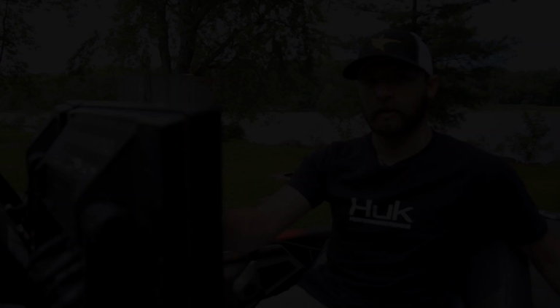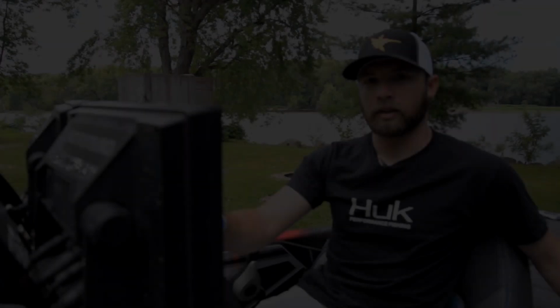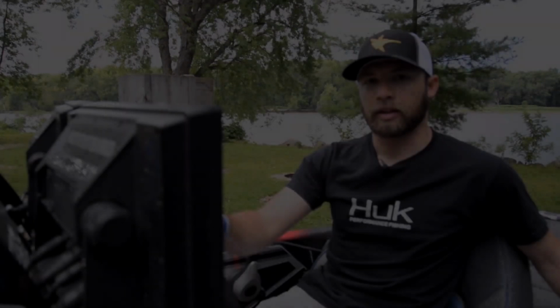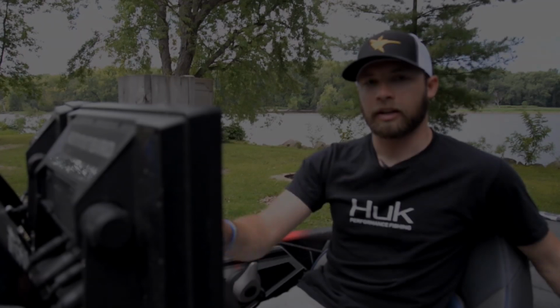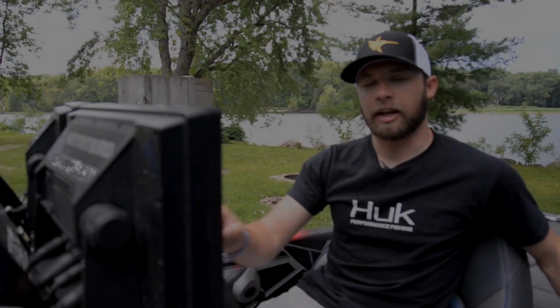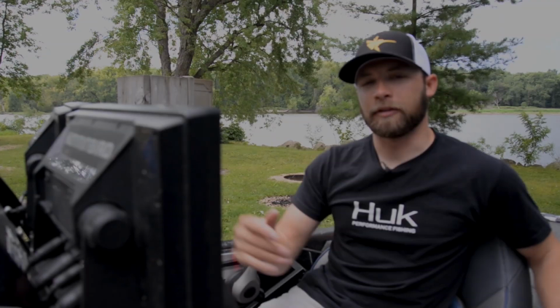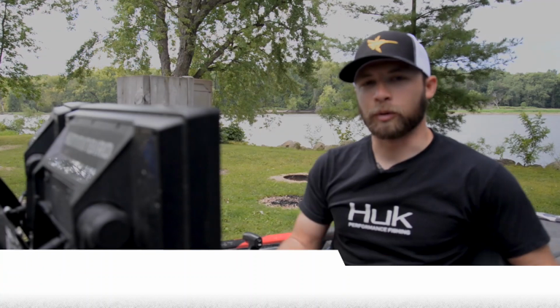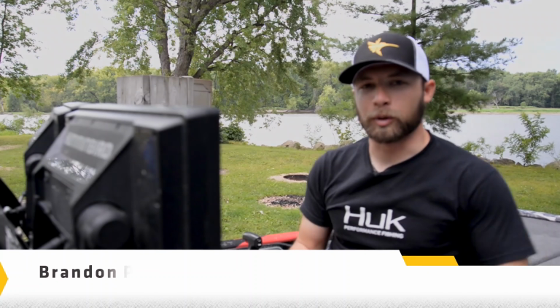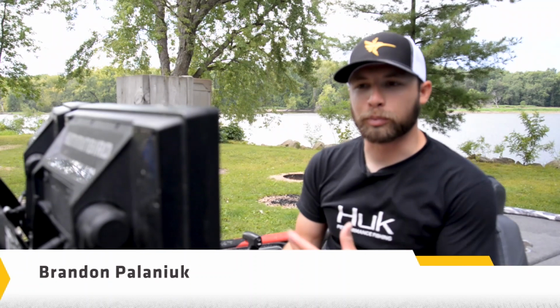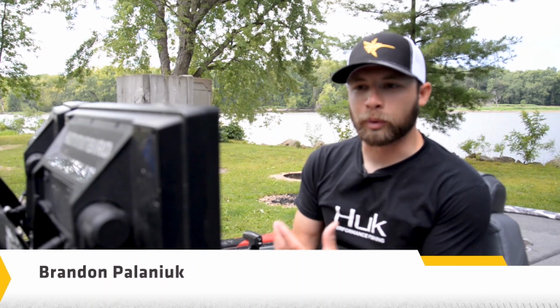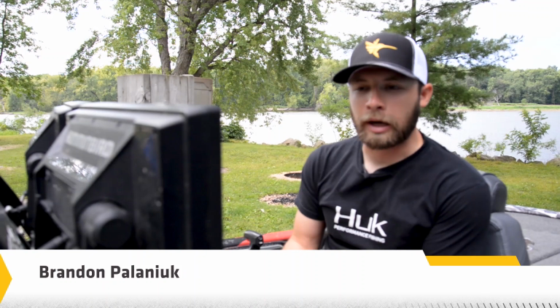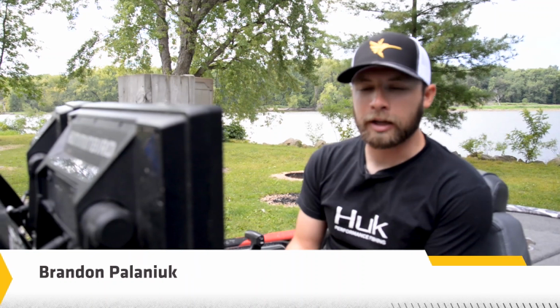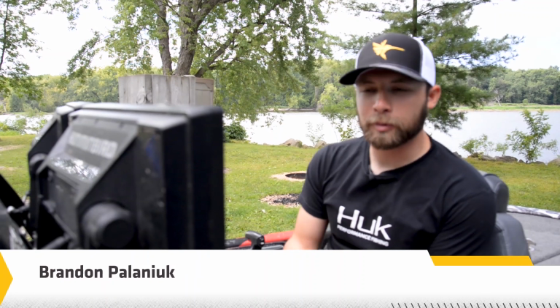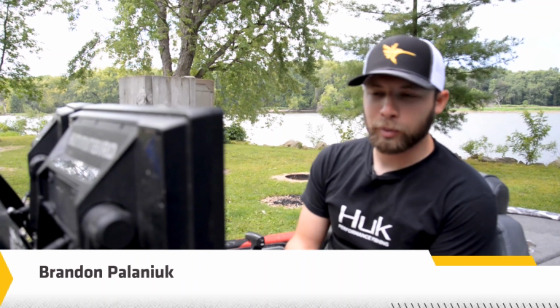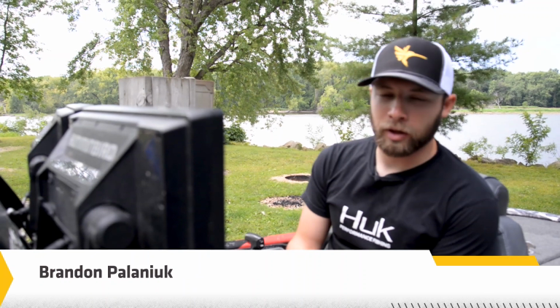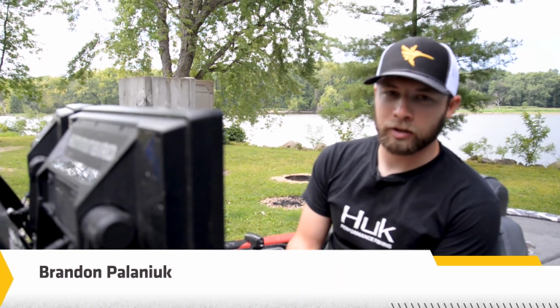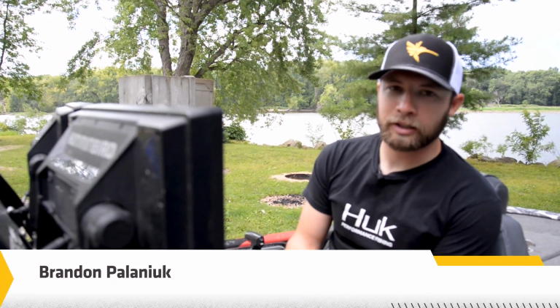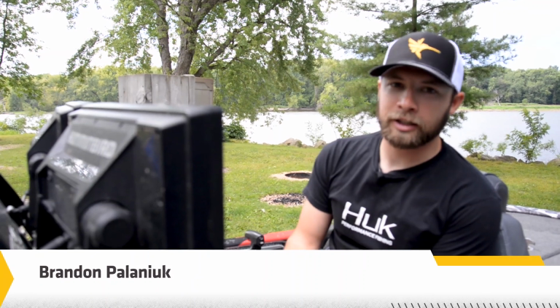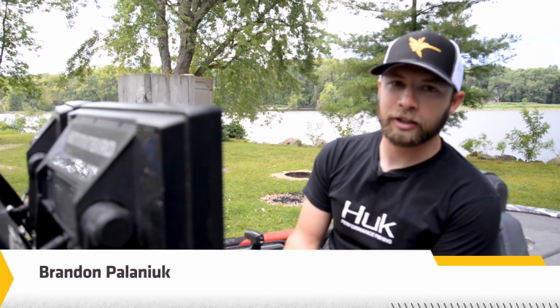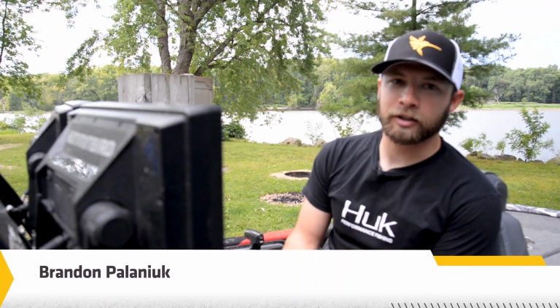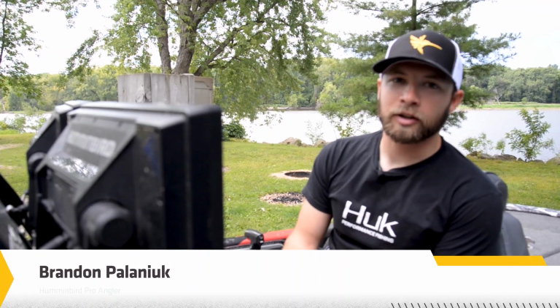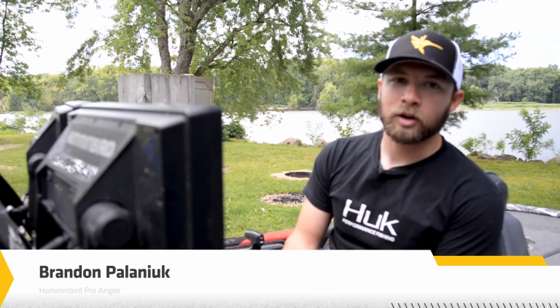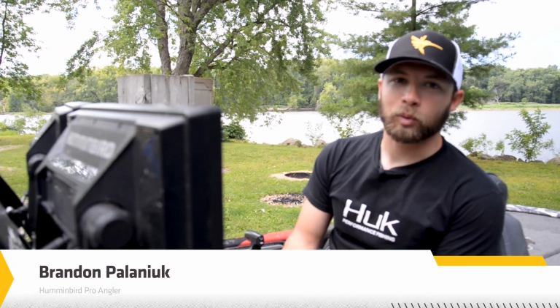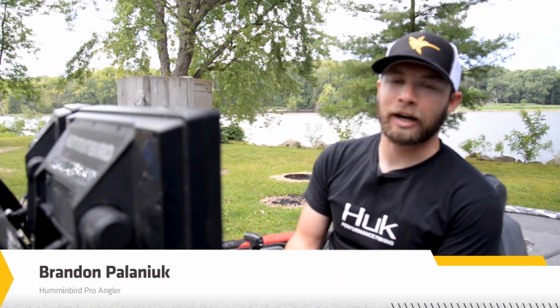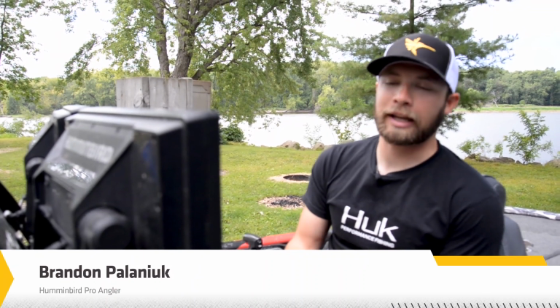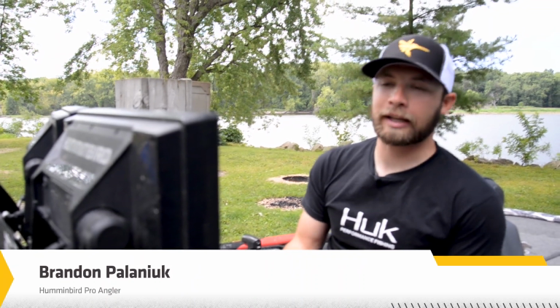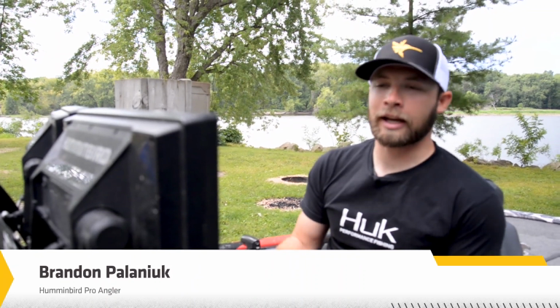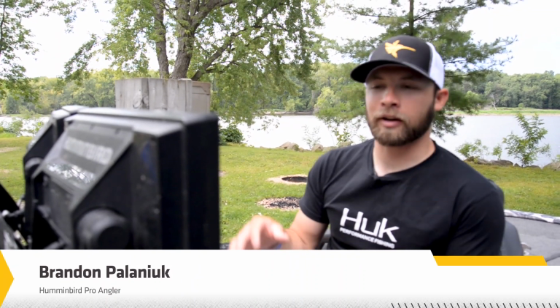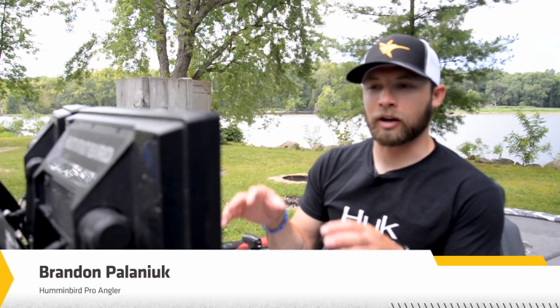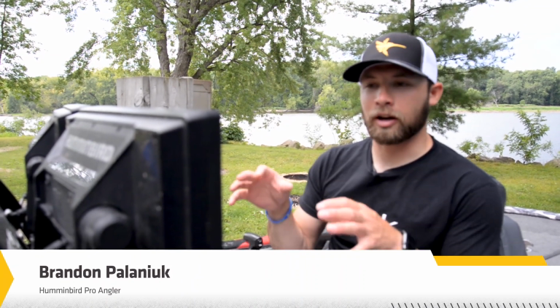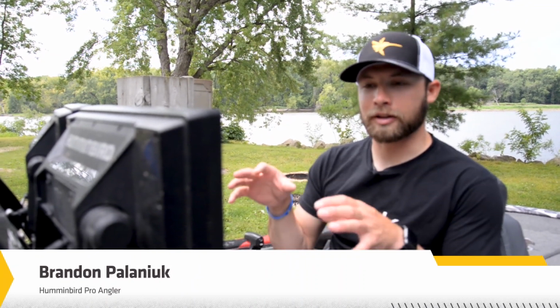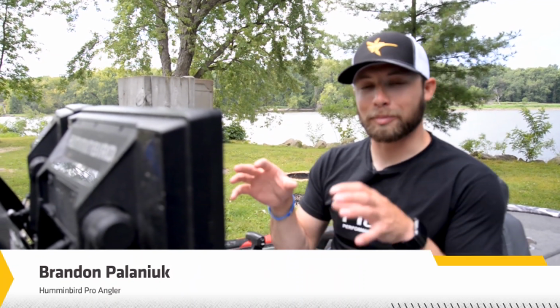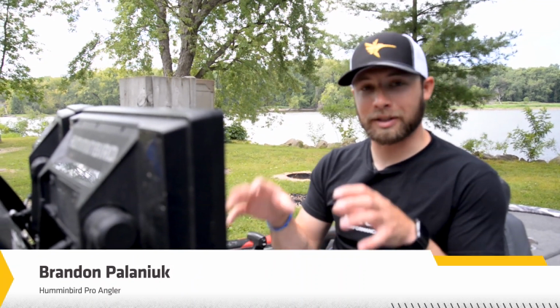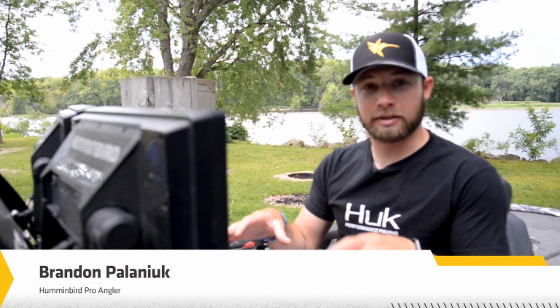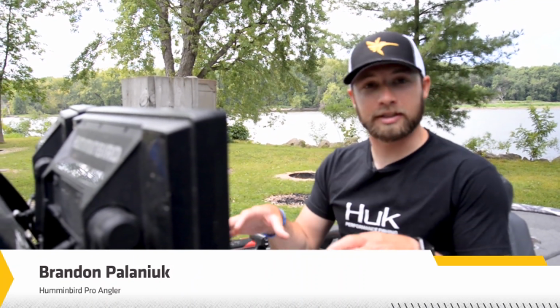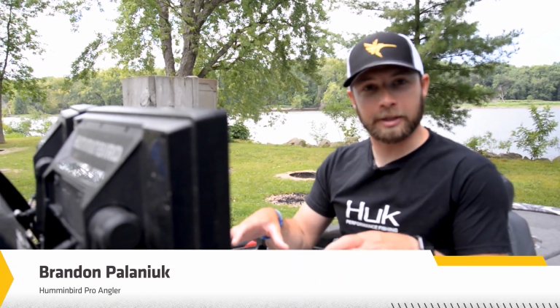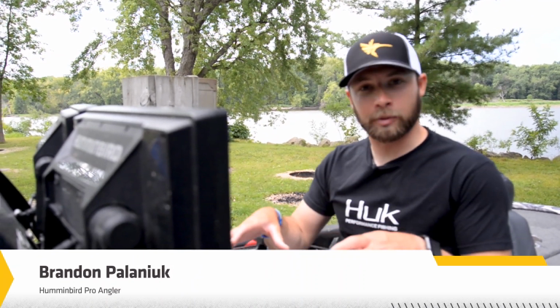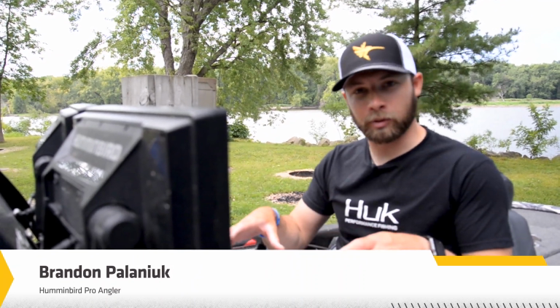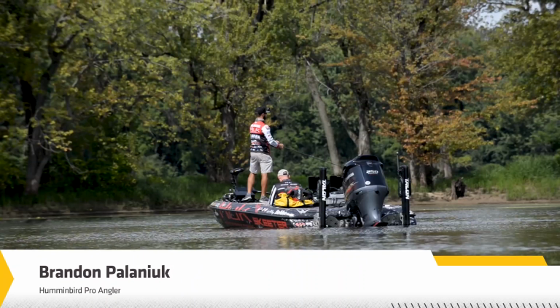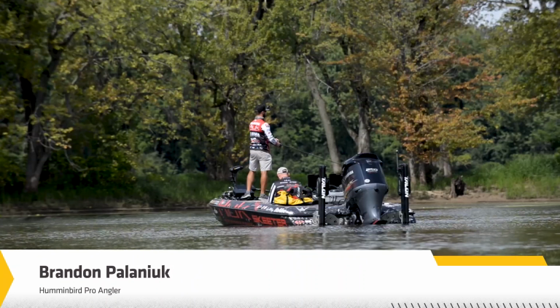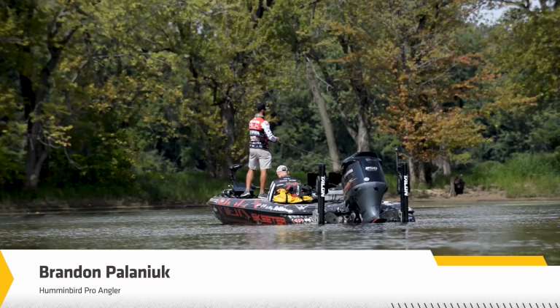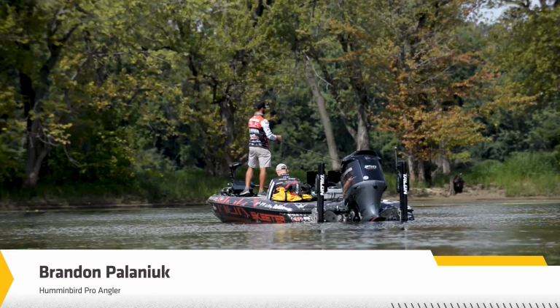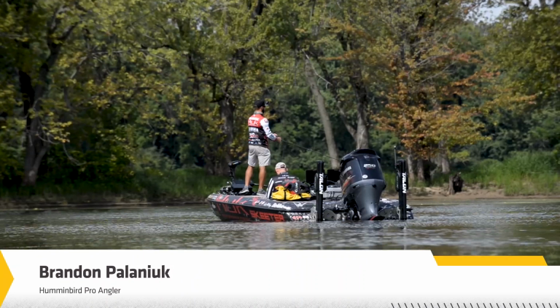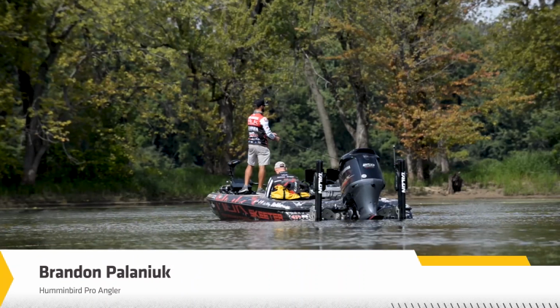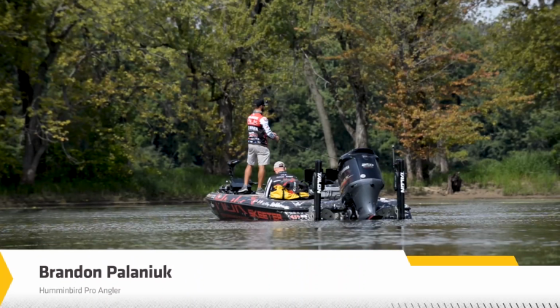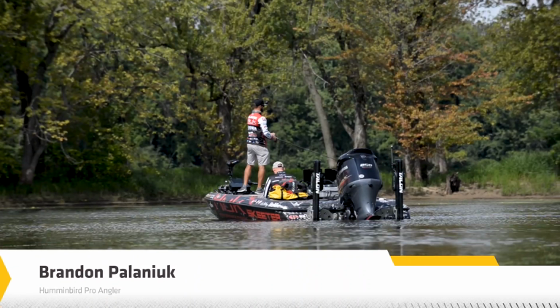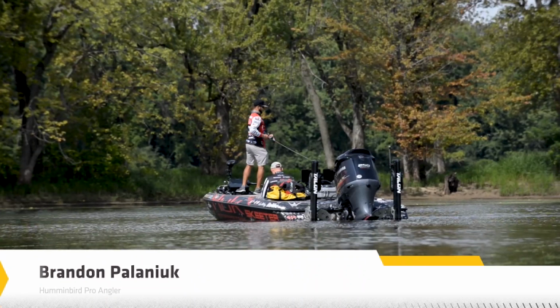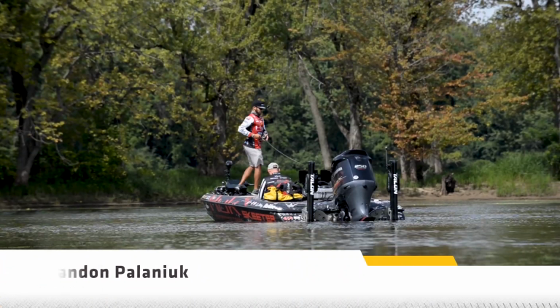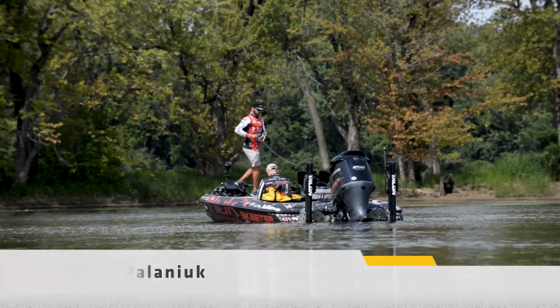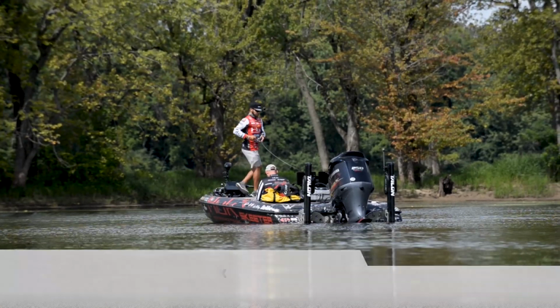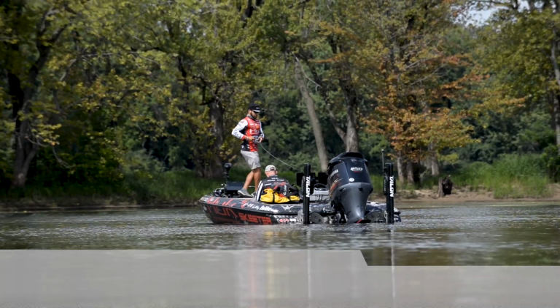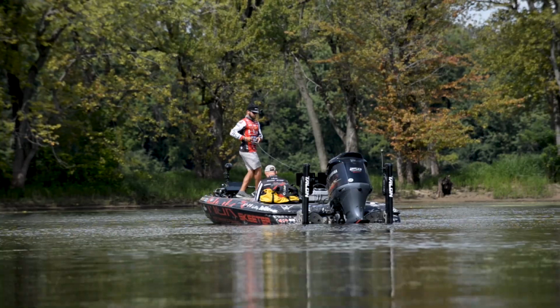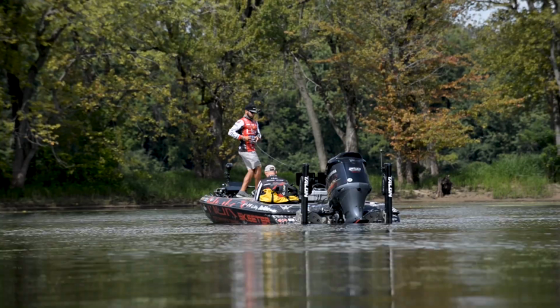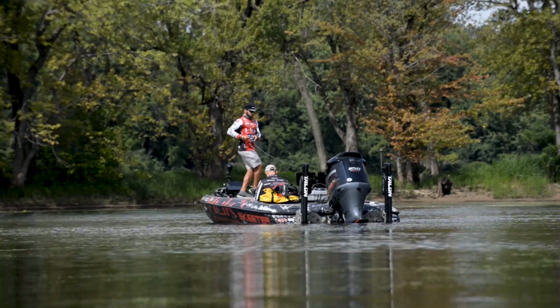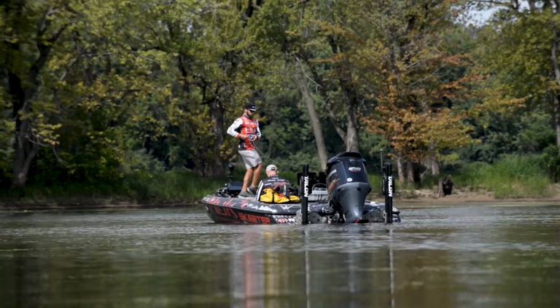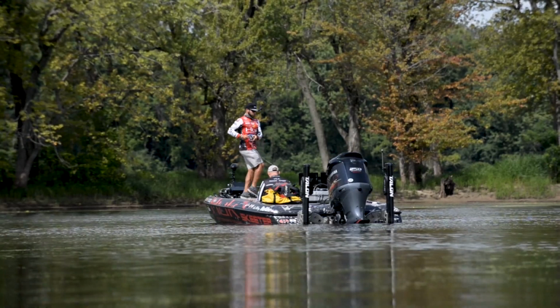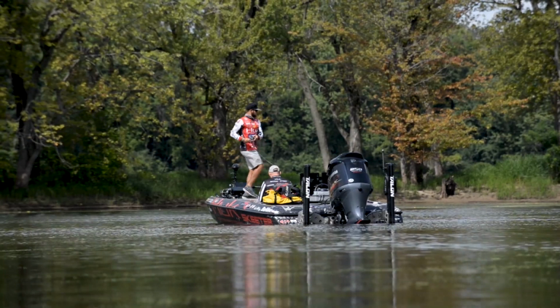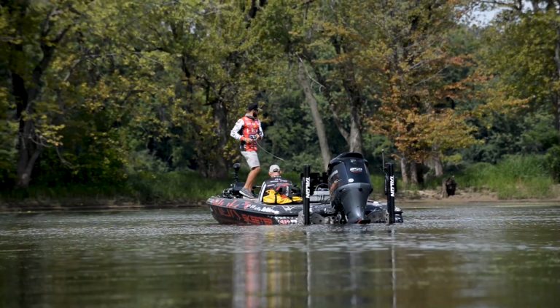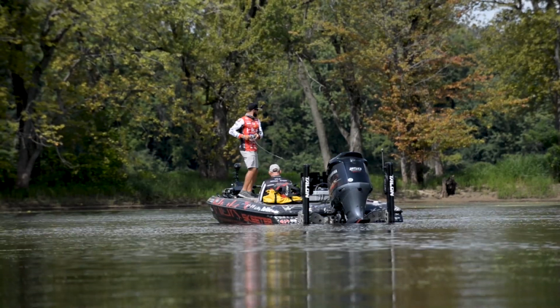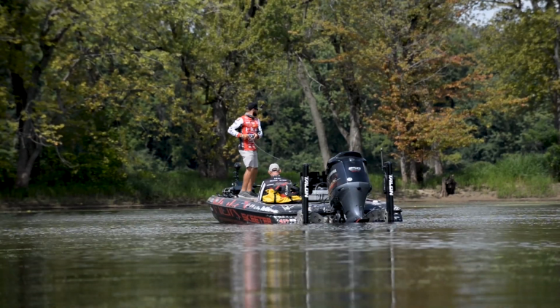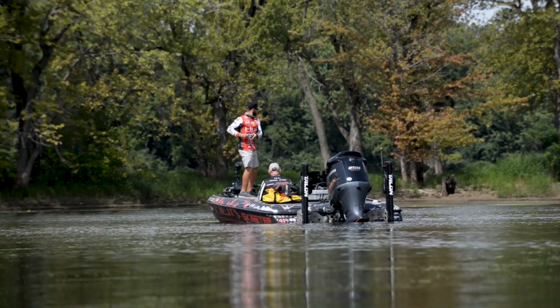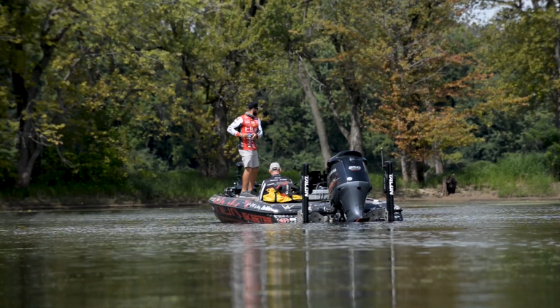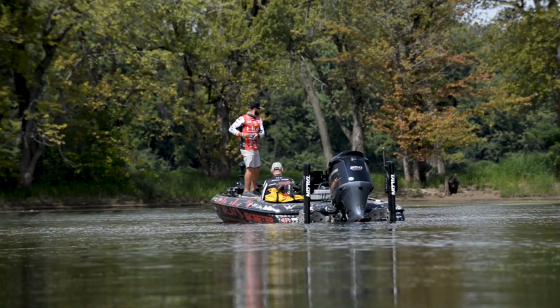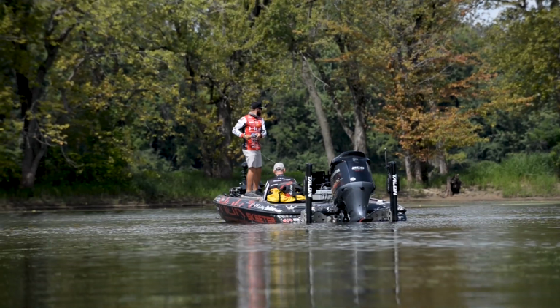Hey everyone, Brandon Polanek here. We're hanging out on the Mississippi River. We're on Pool 8, you can see it right behind me.